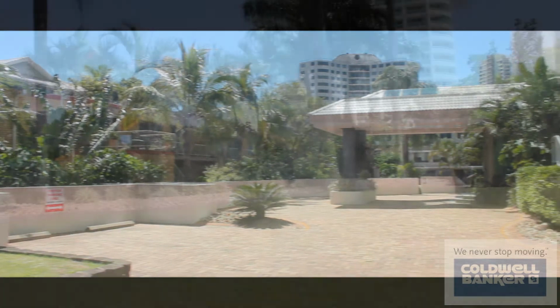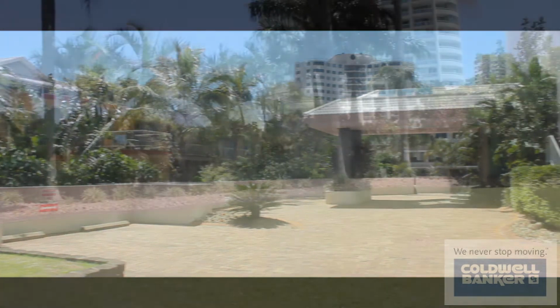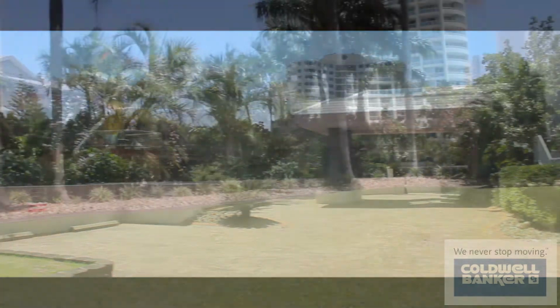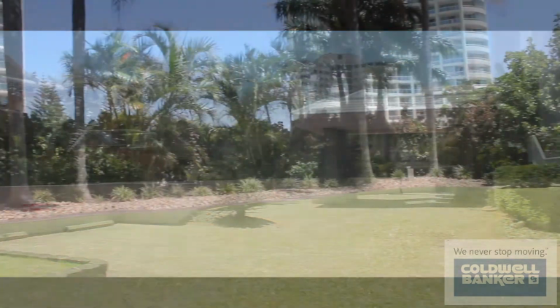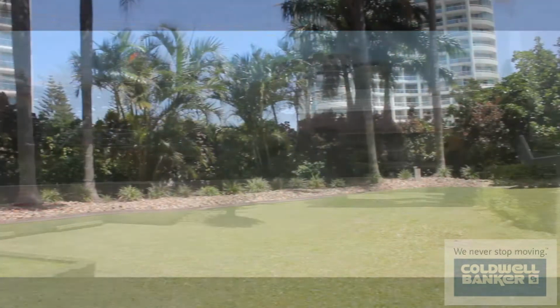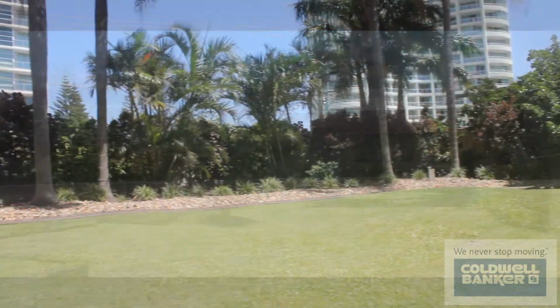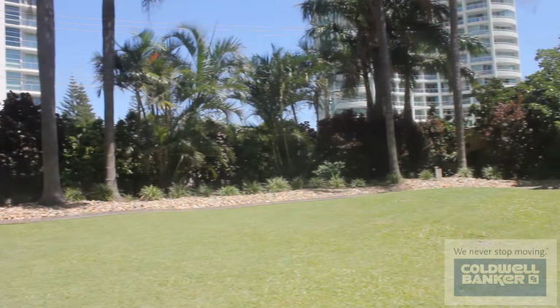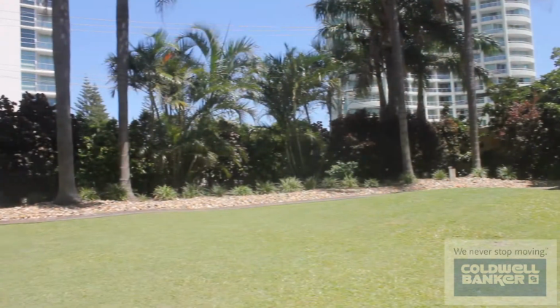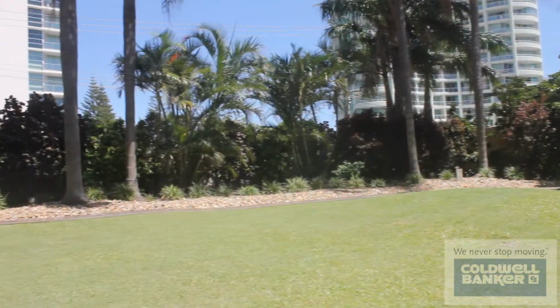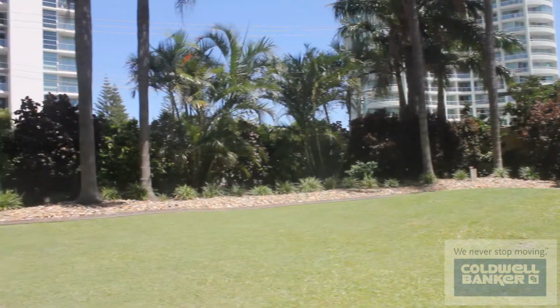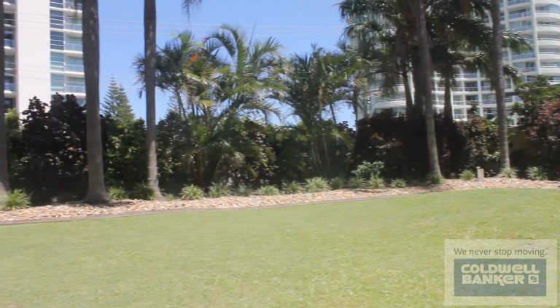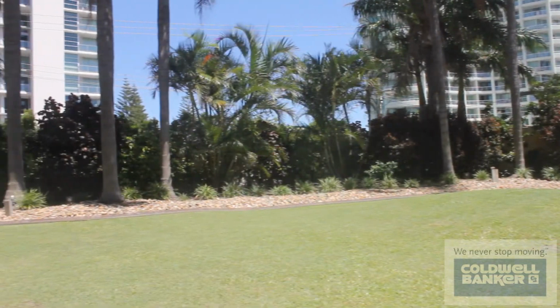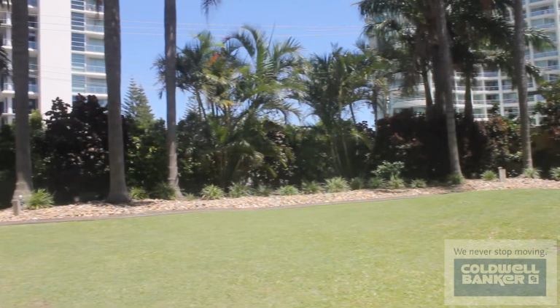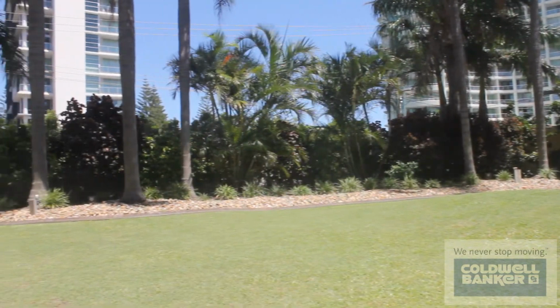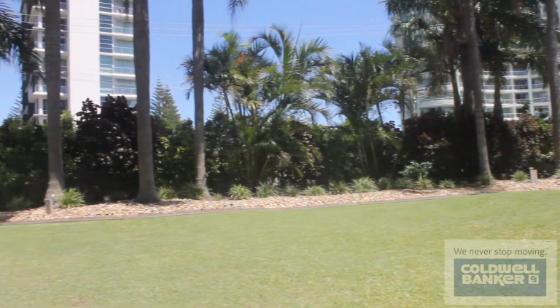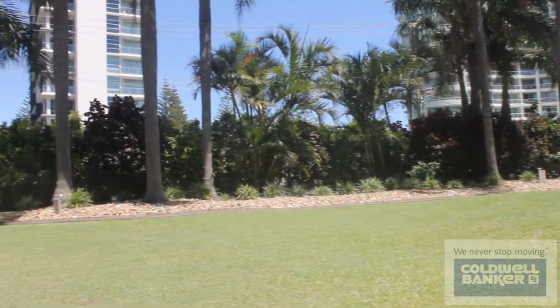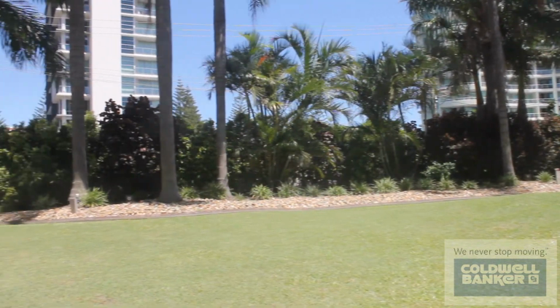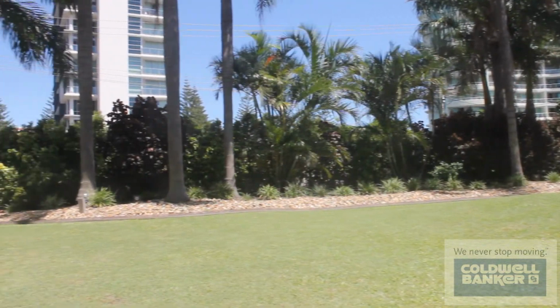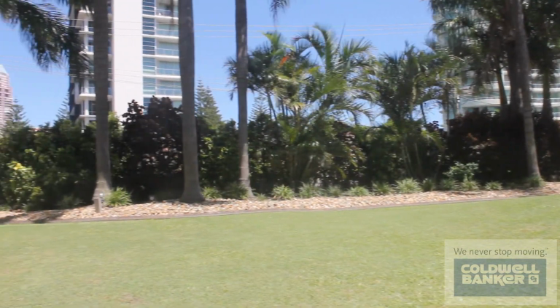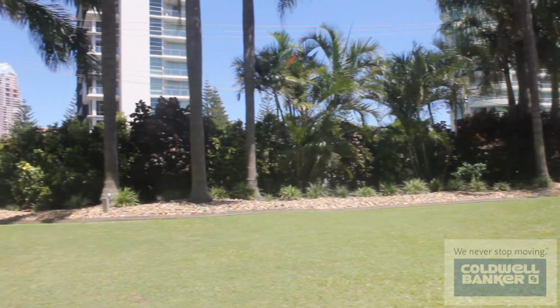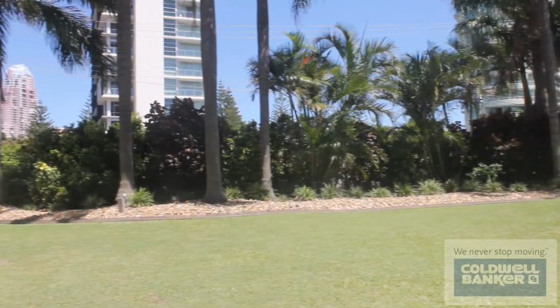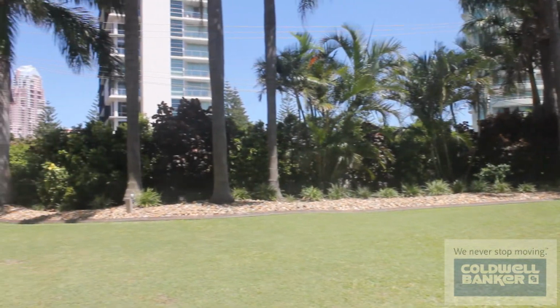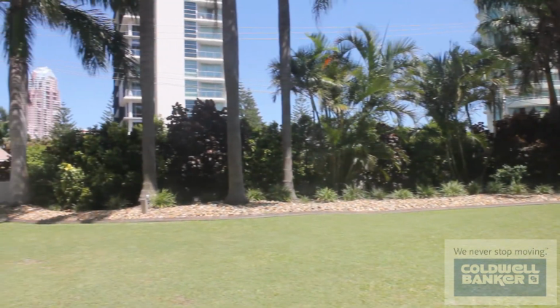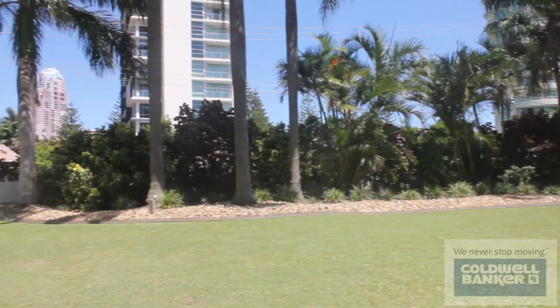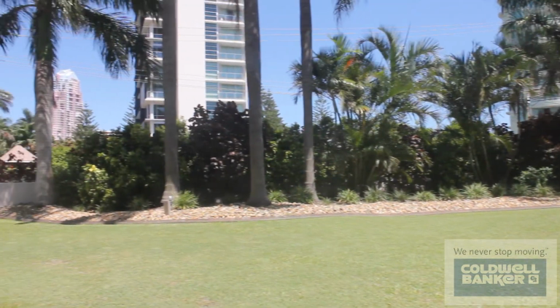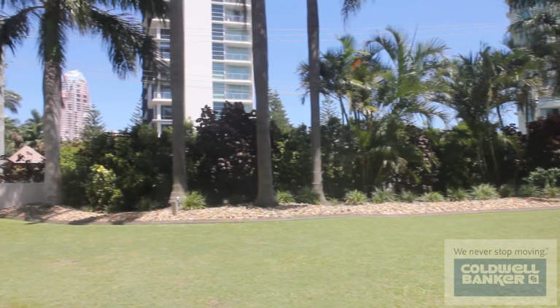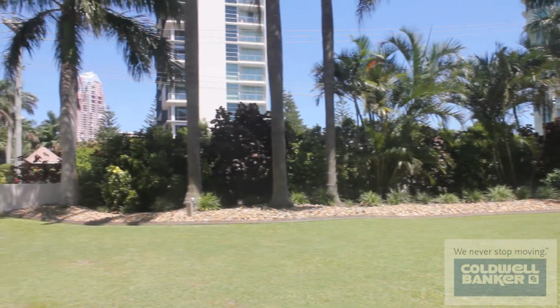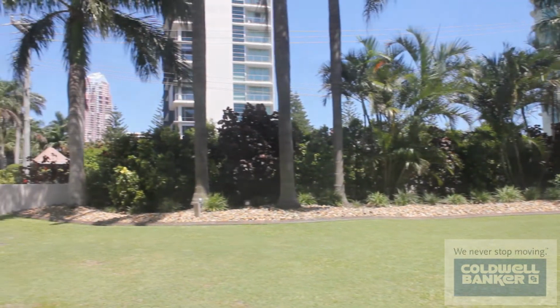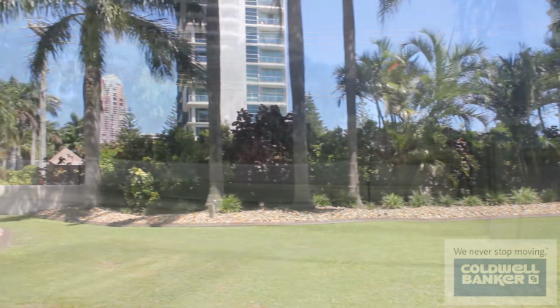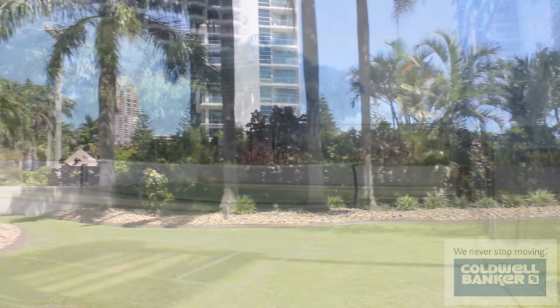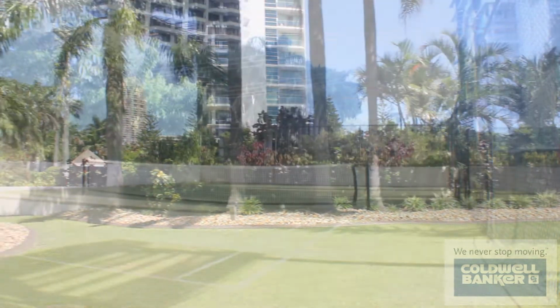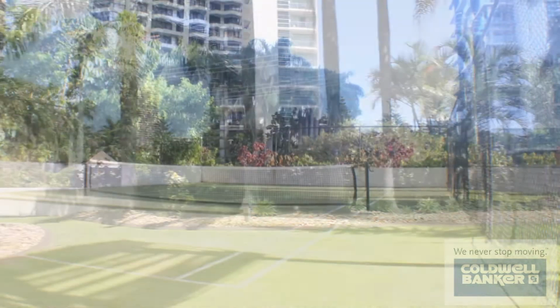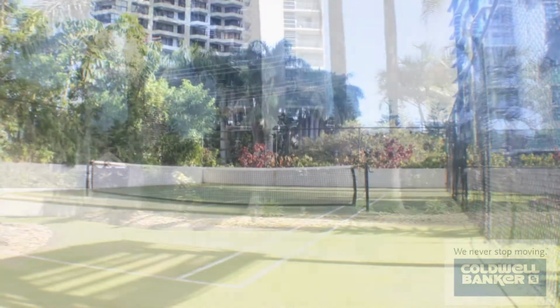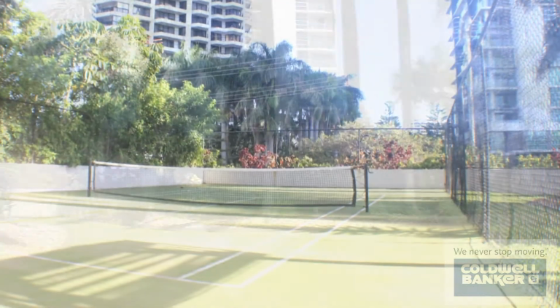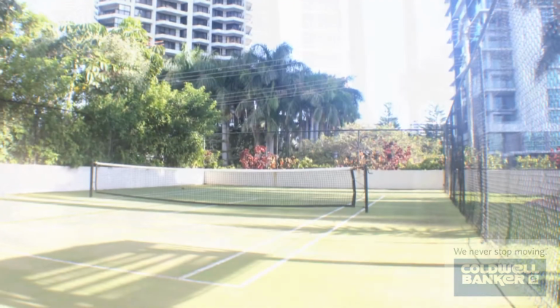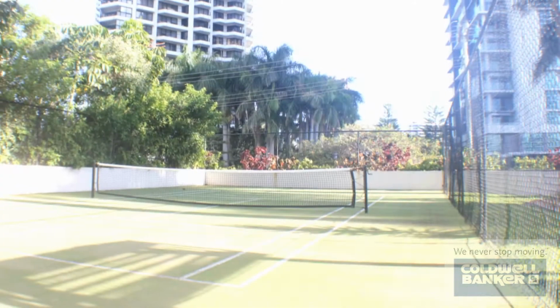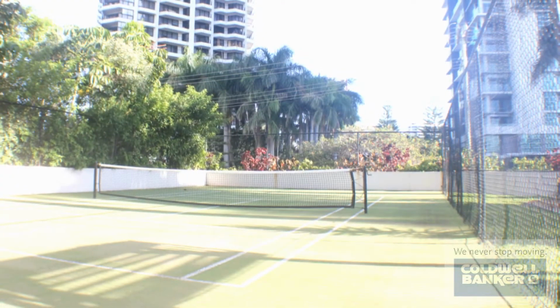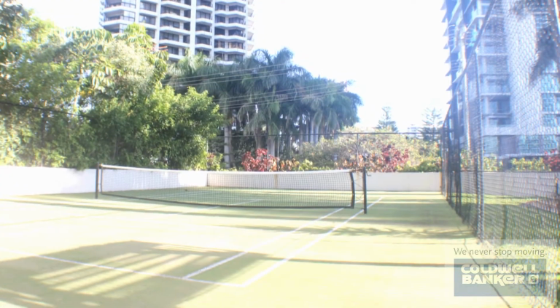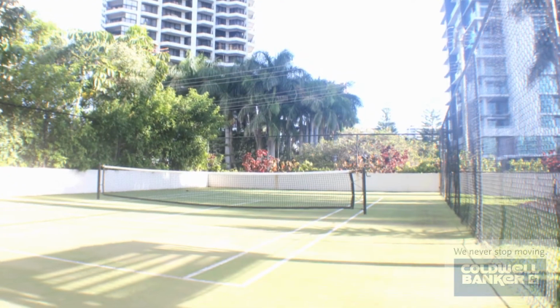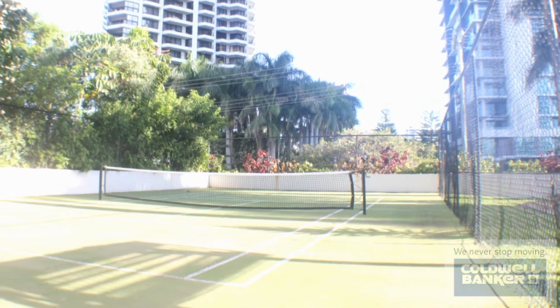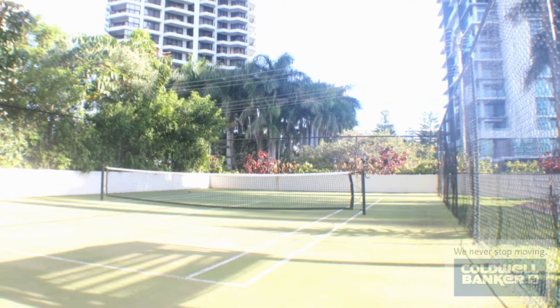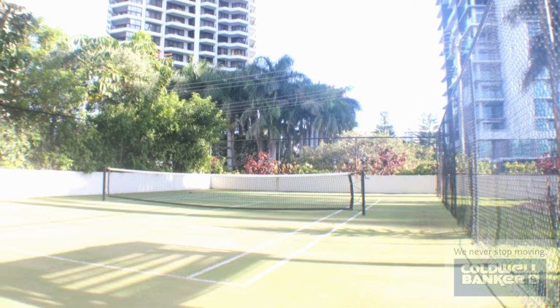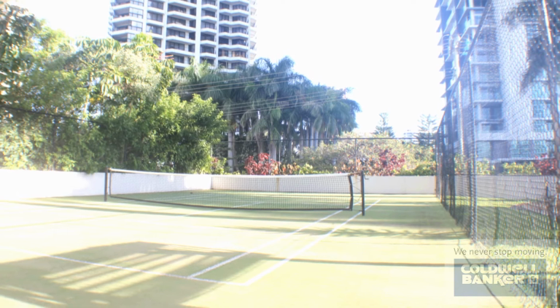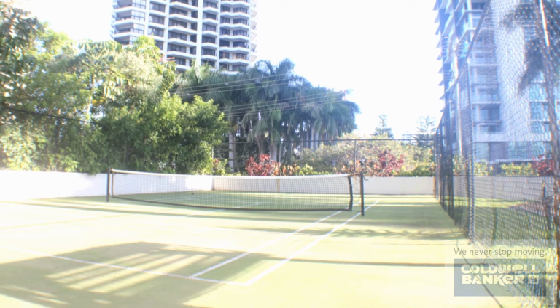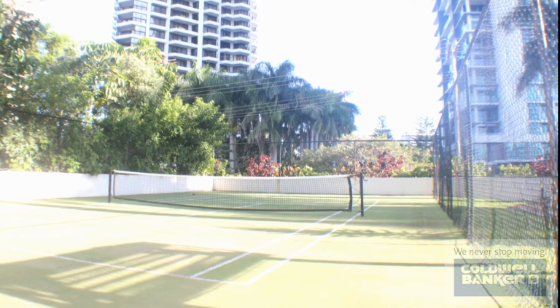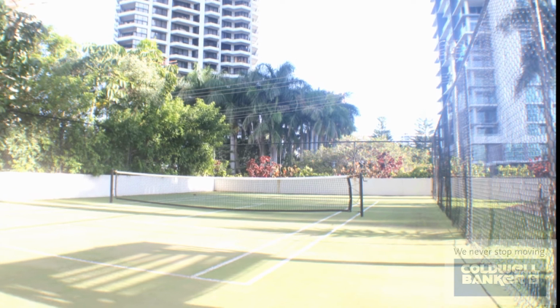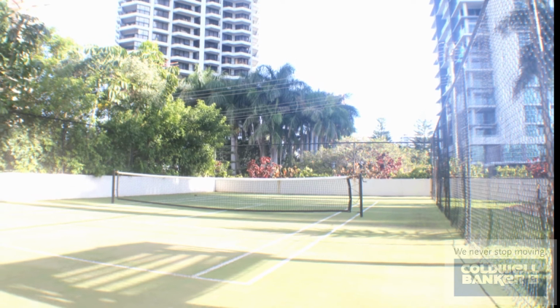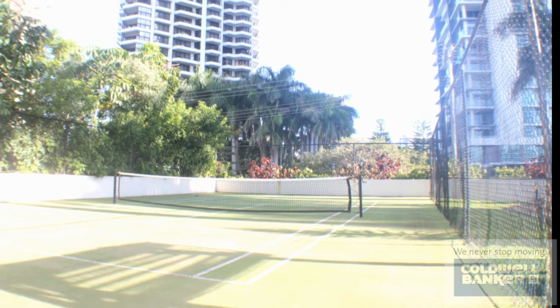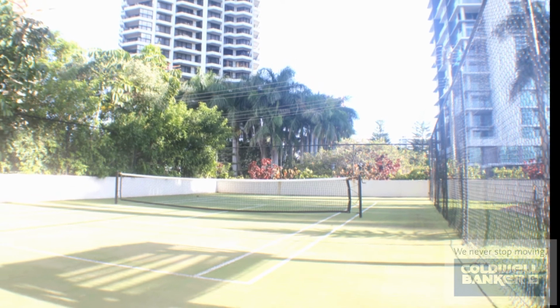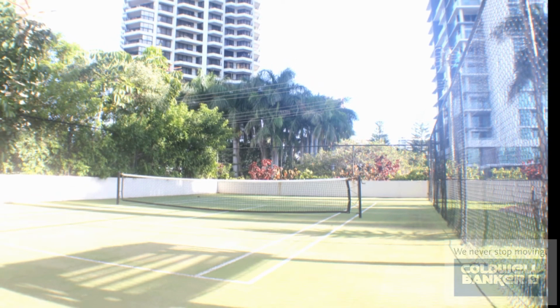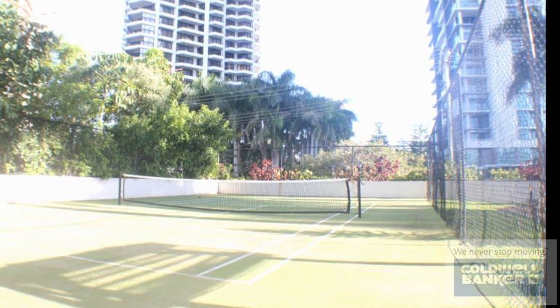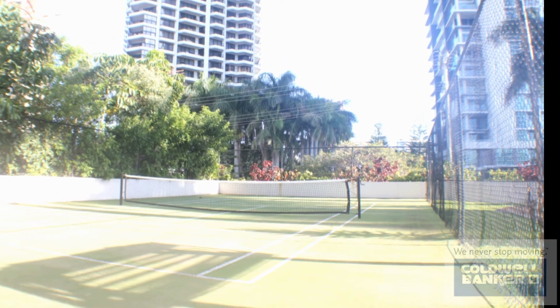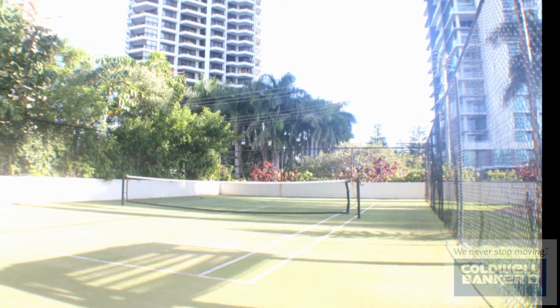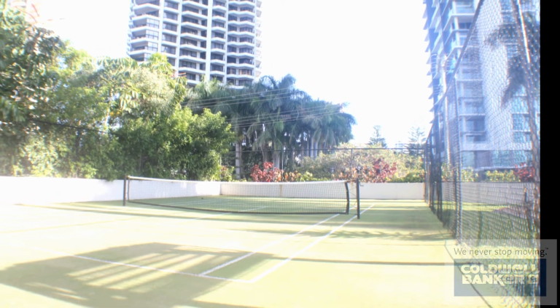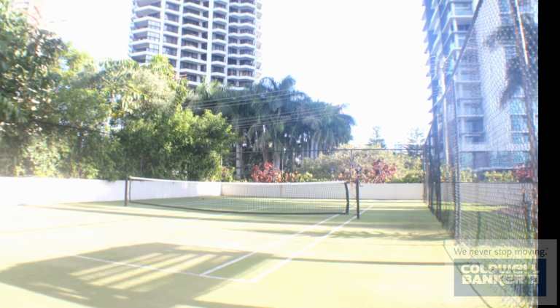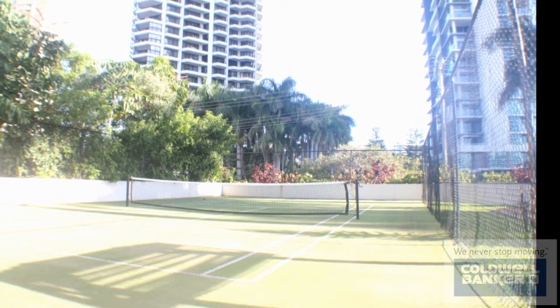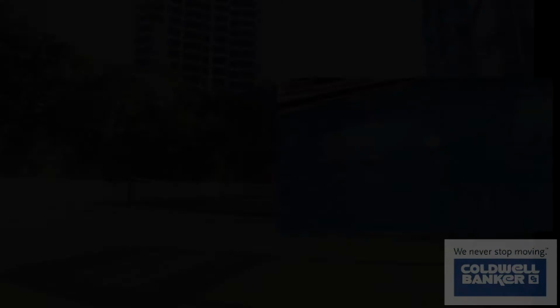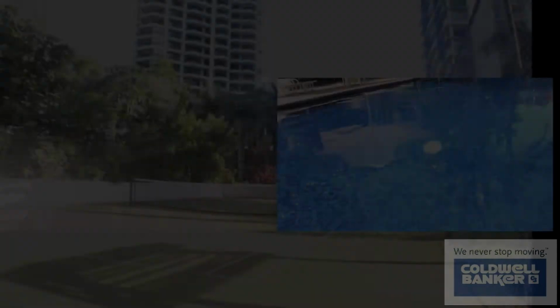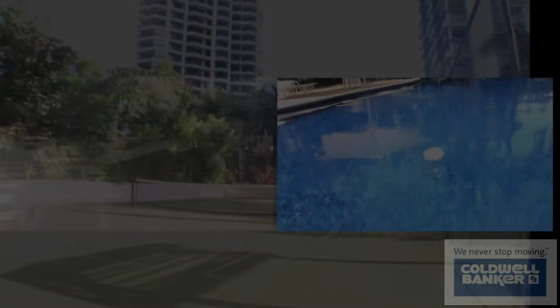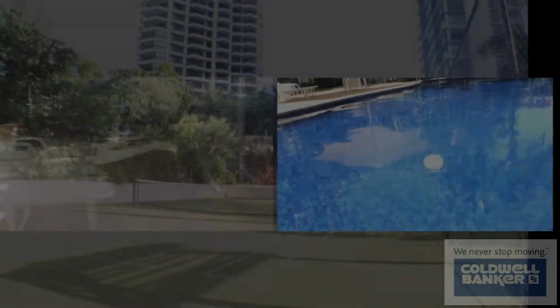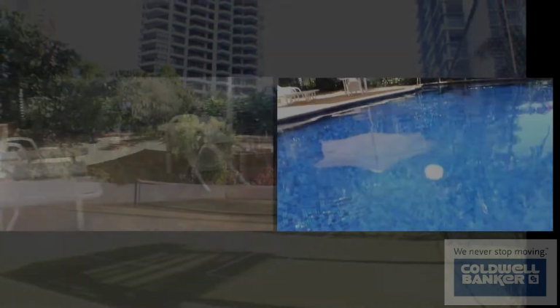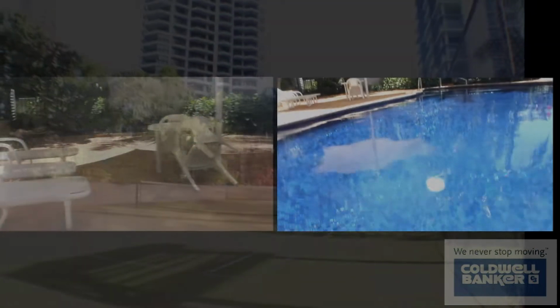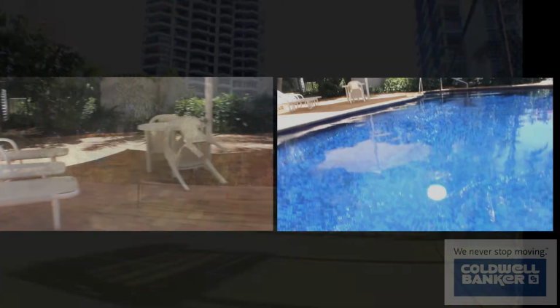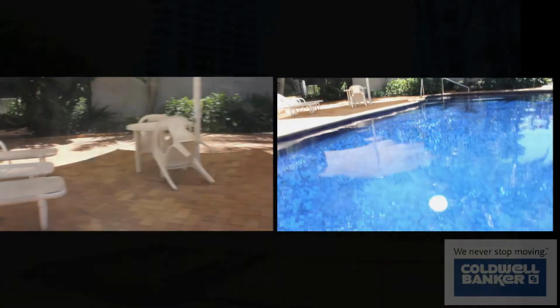This is a beautiful view. For those who love a little bit of tennis, we have a half court. It's great for family and friends.